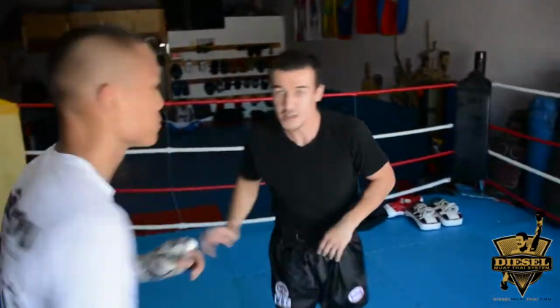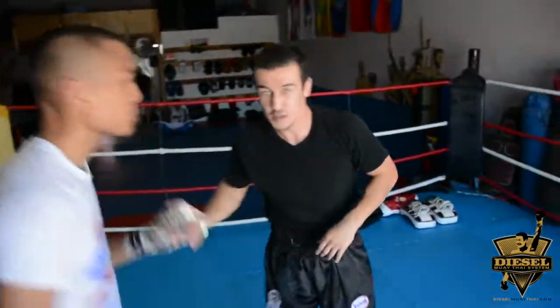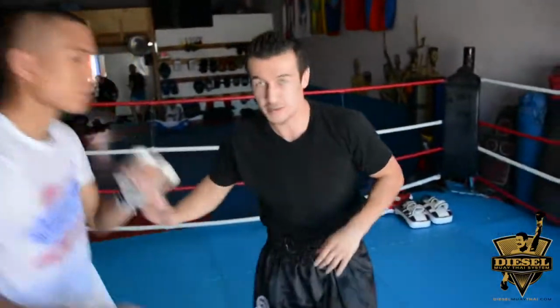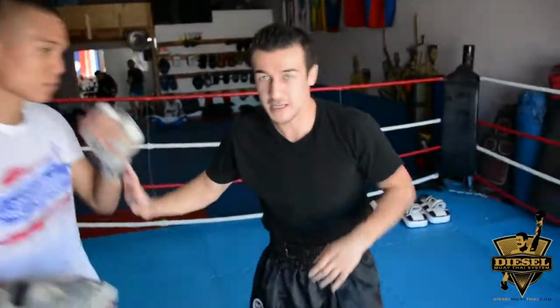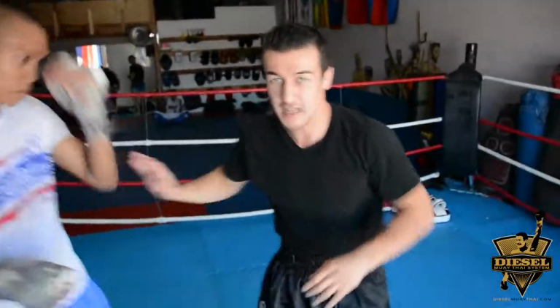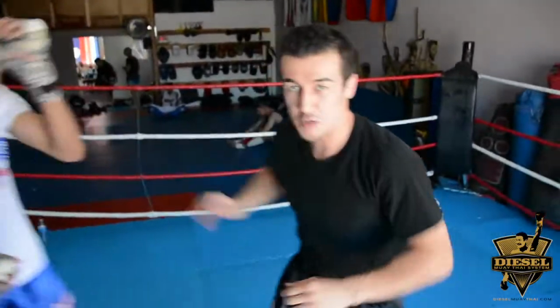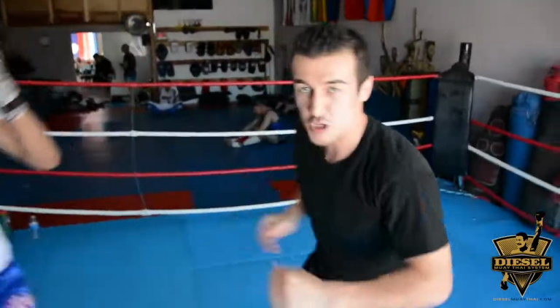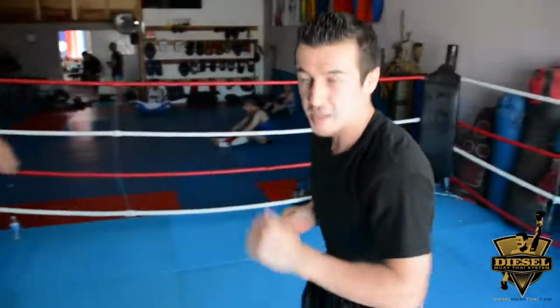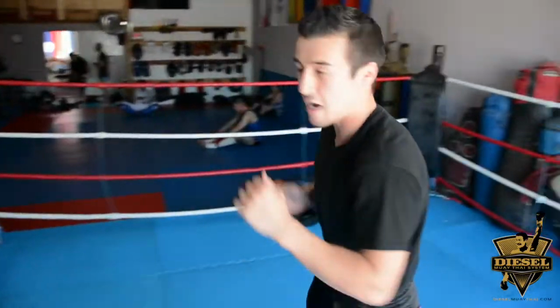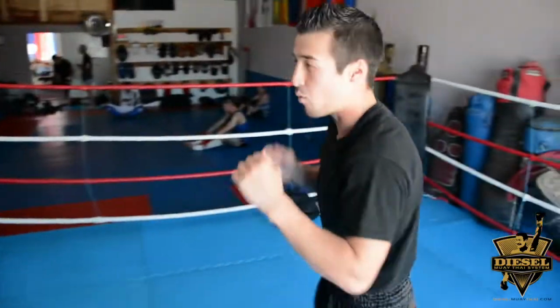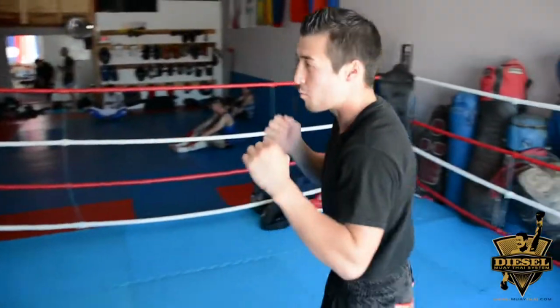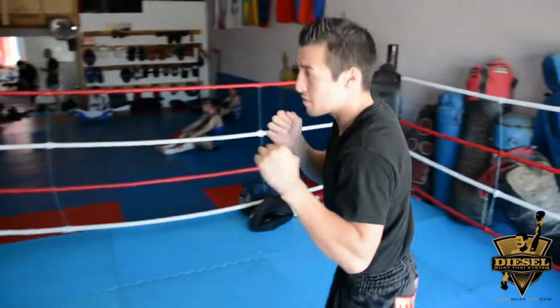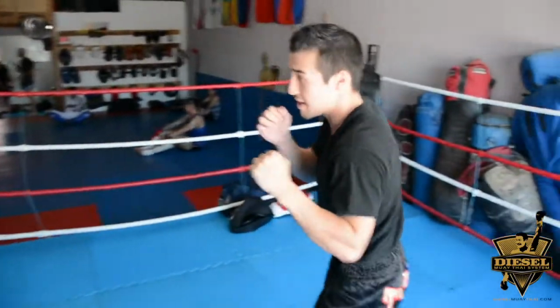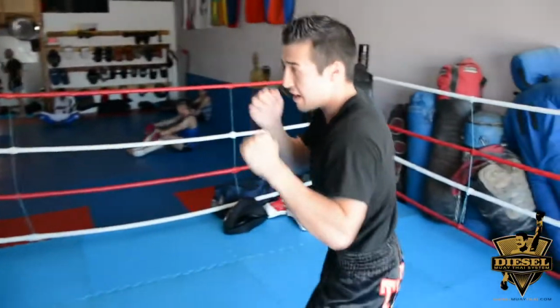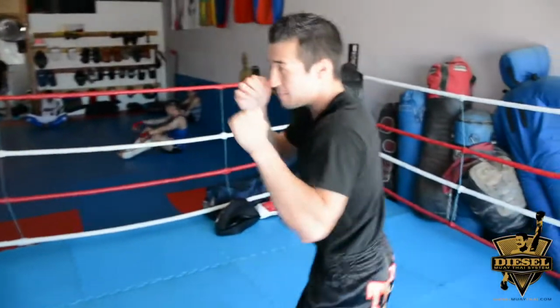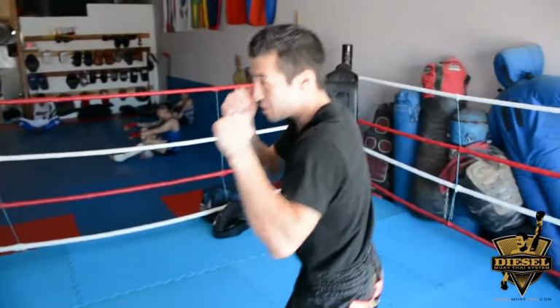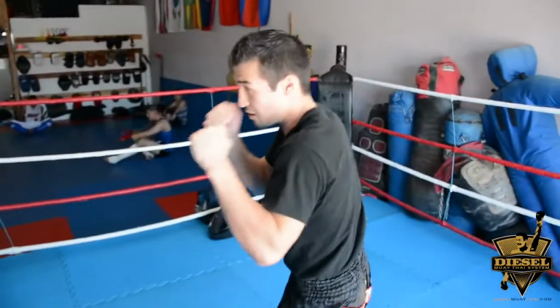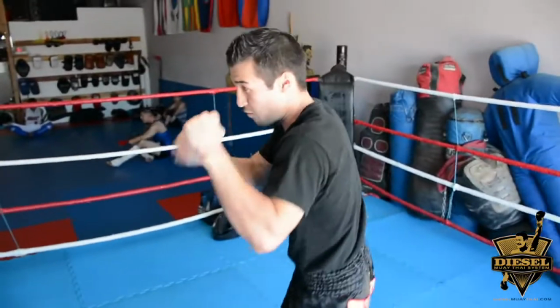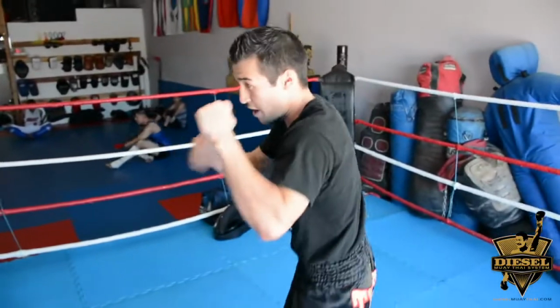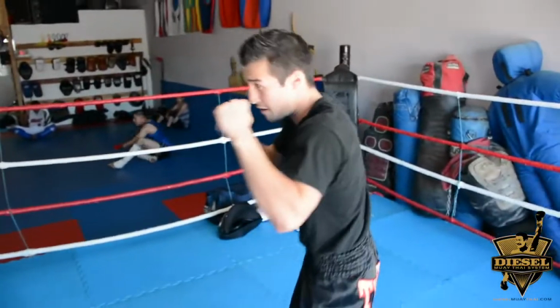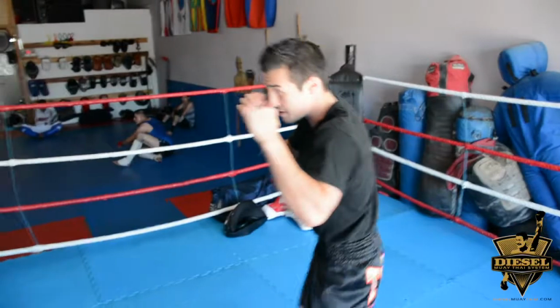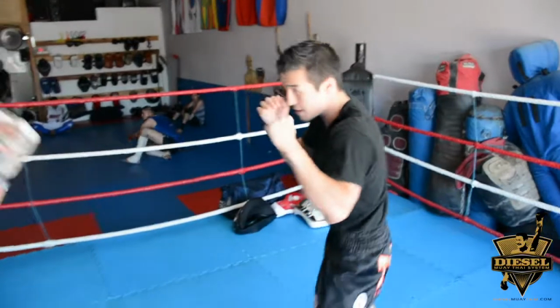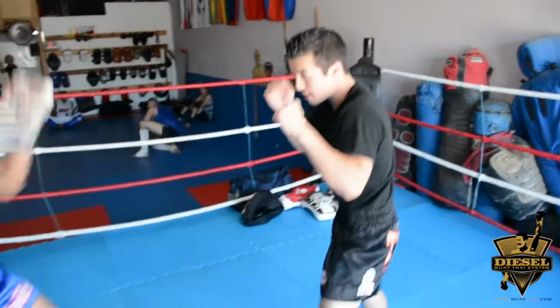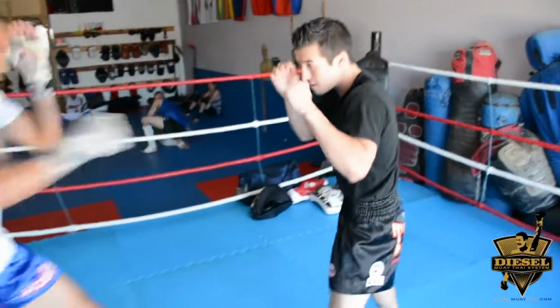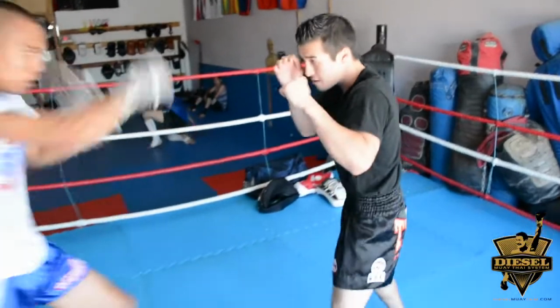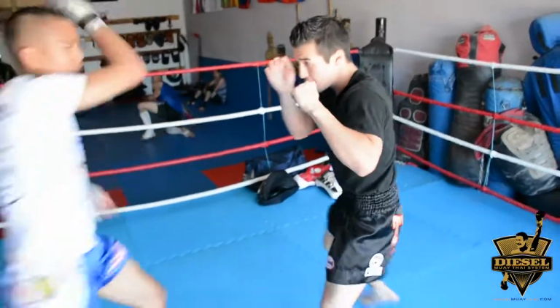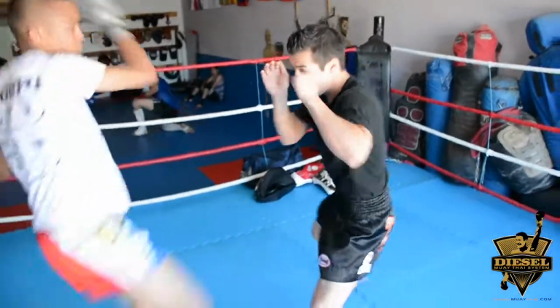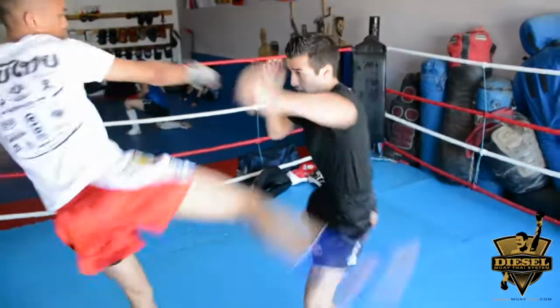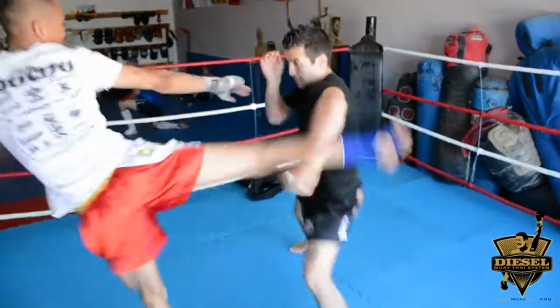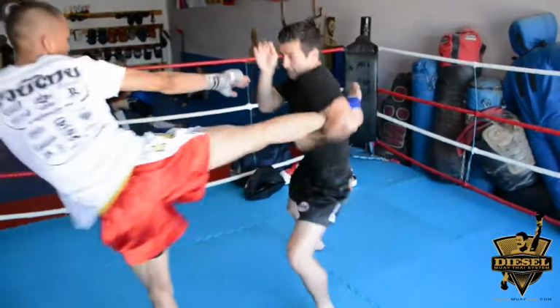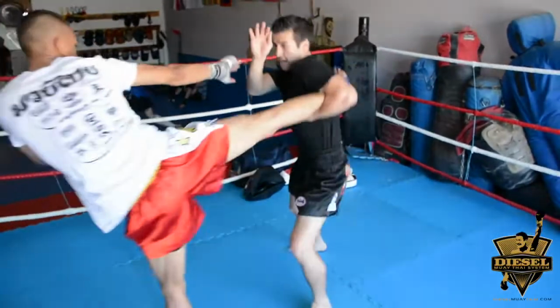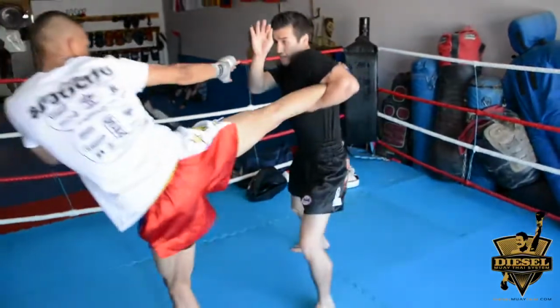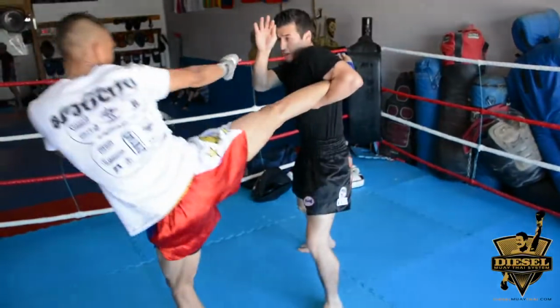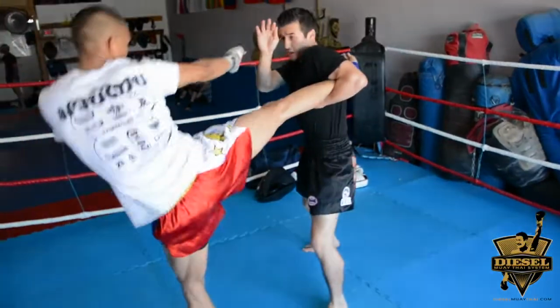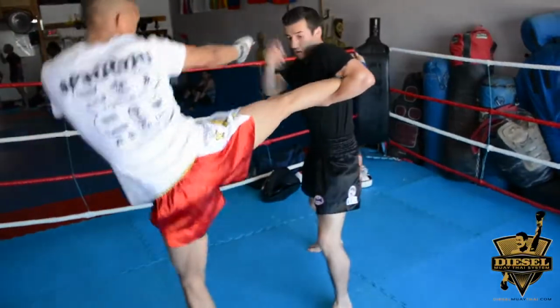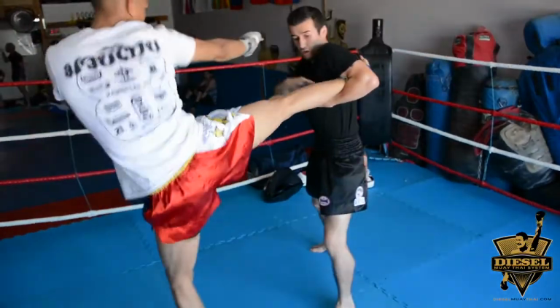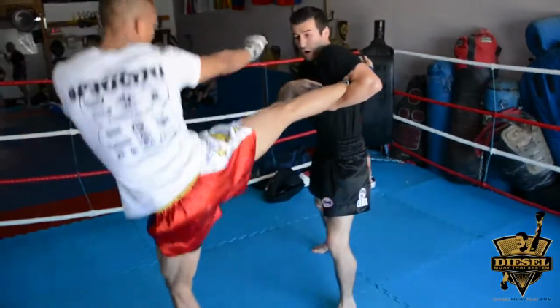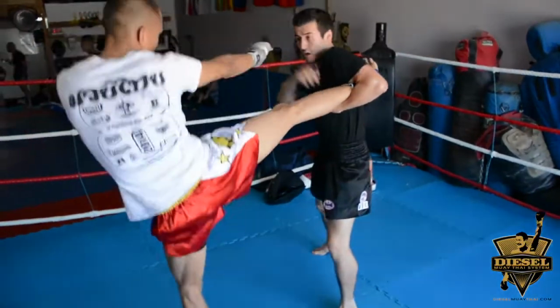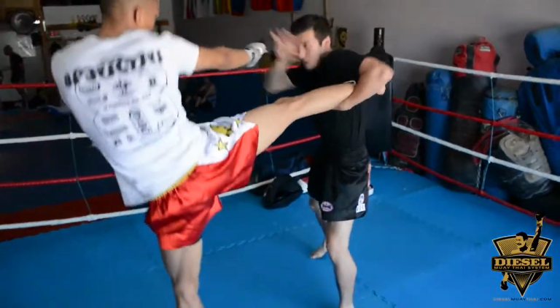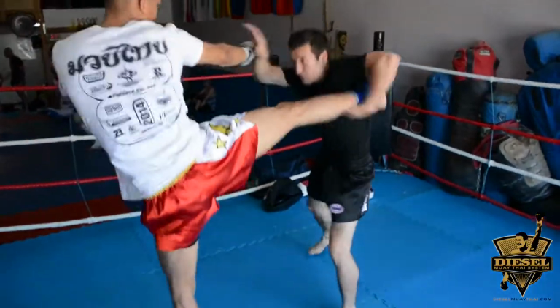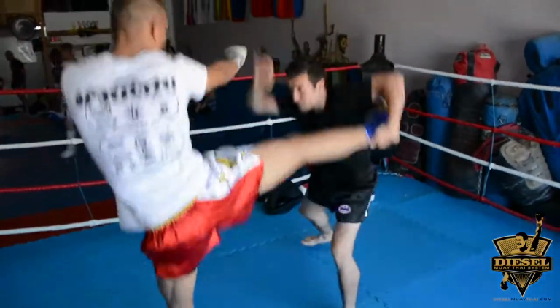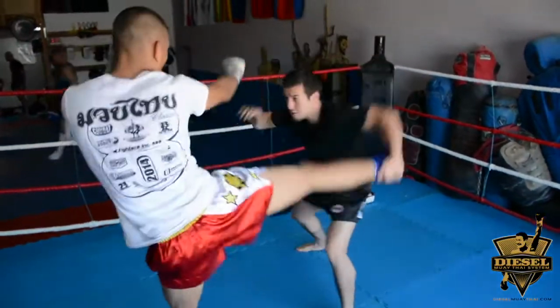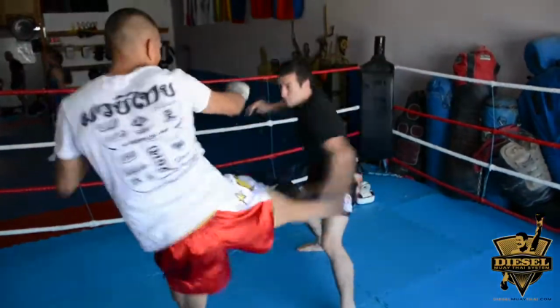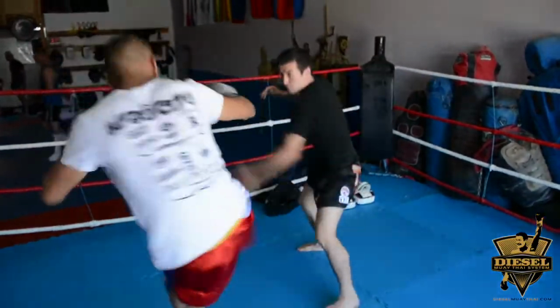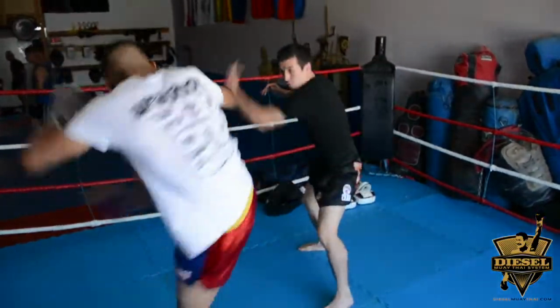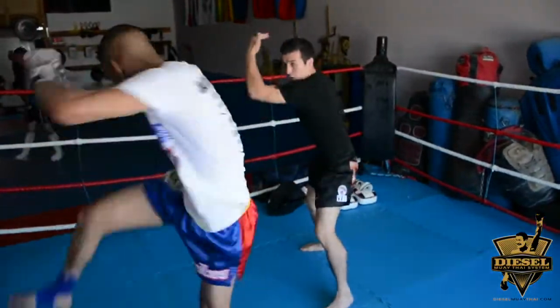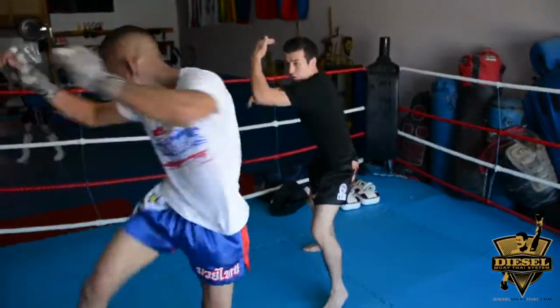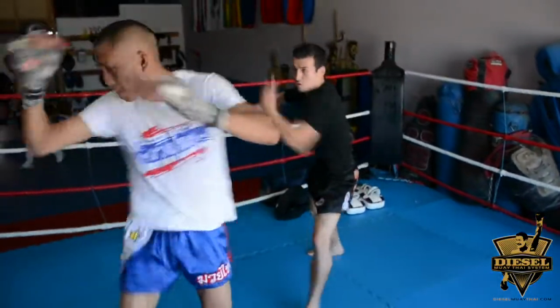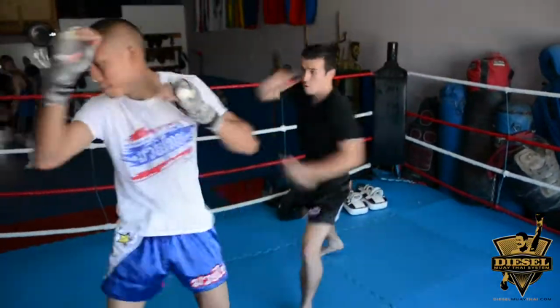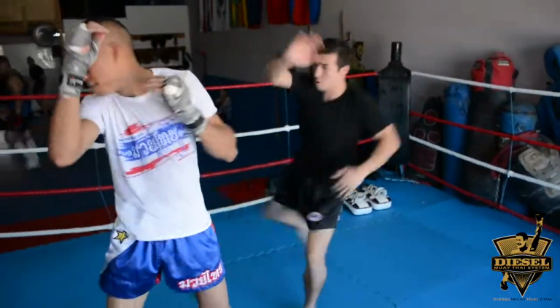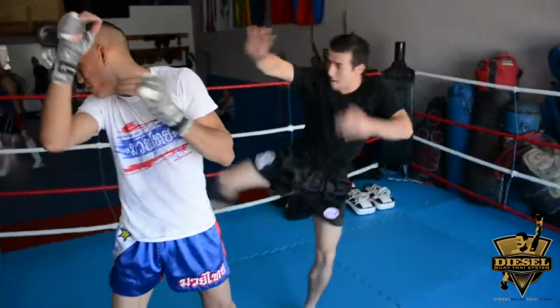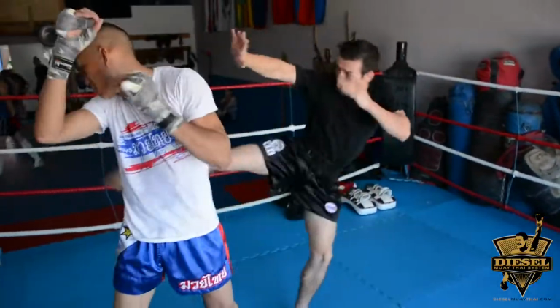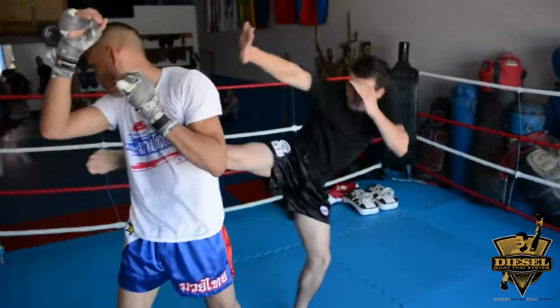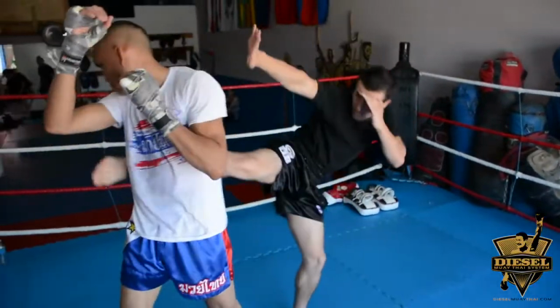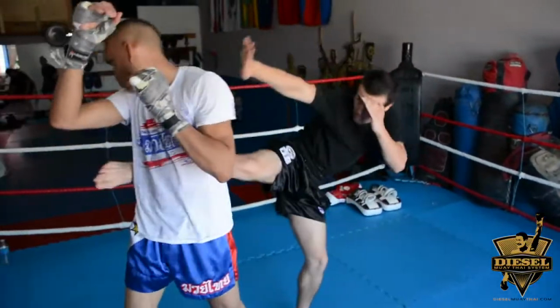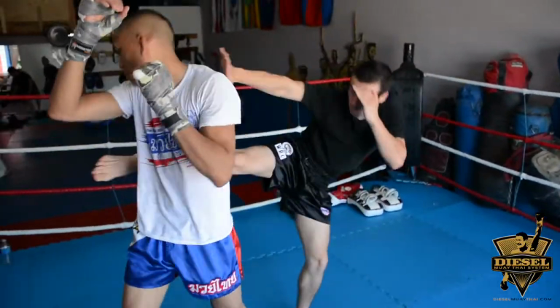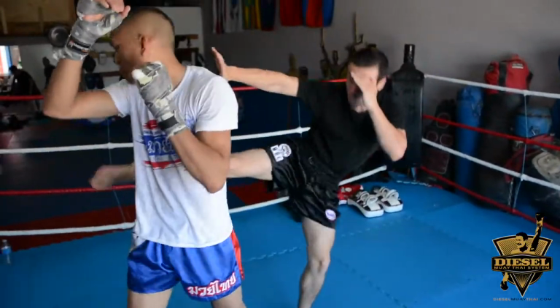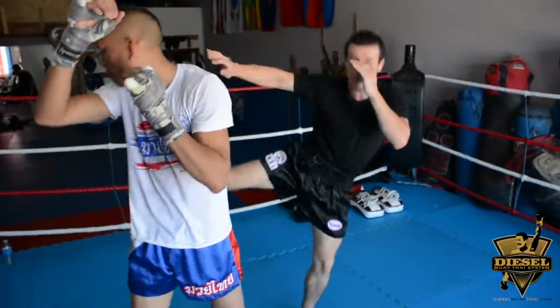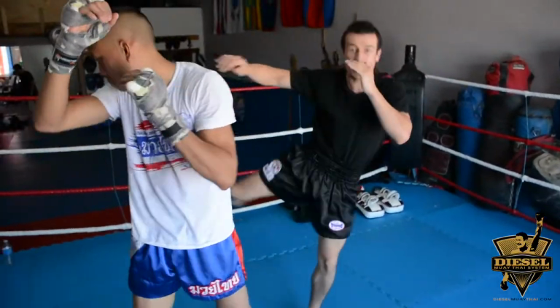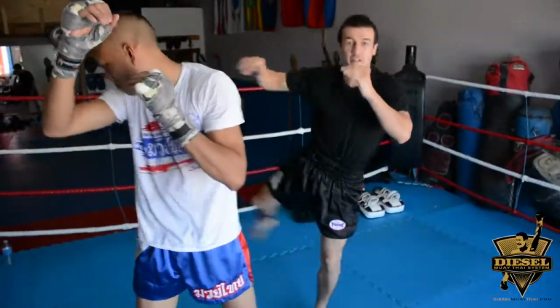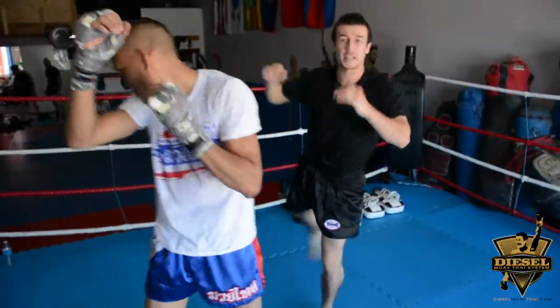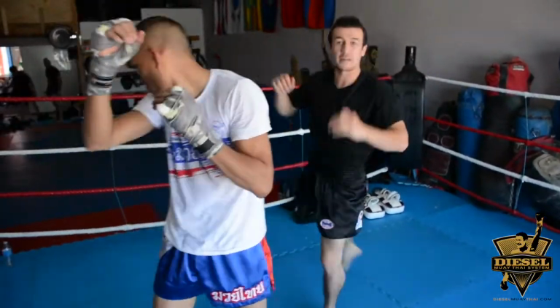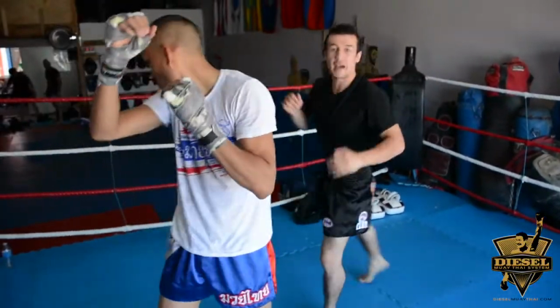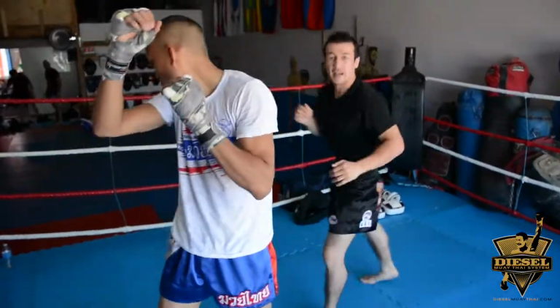I'm going to demonstrate that one more time. He's going to roundhouse kick — catch, lock, throw, boom, roundhouse kick back.